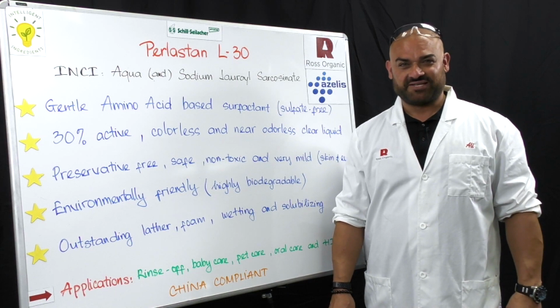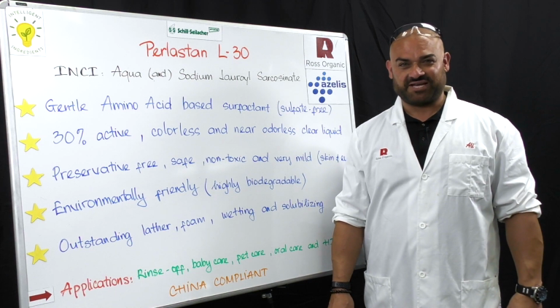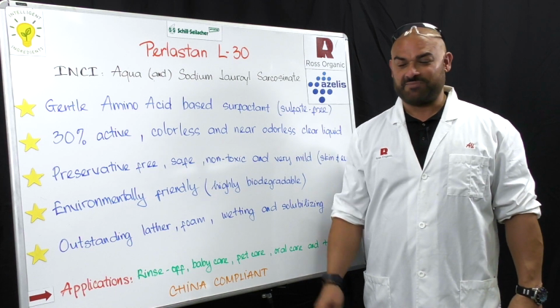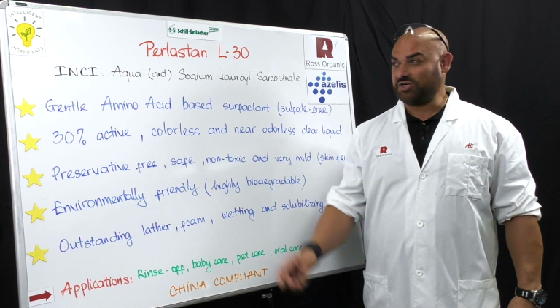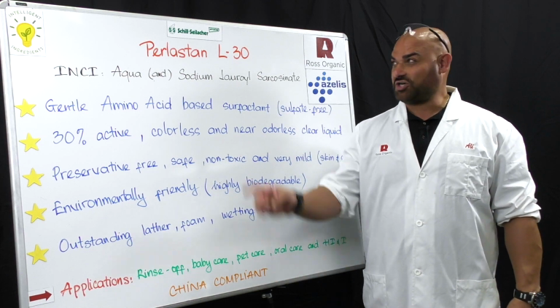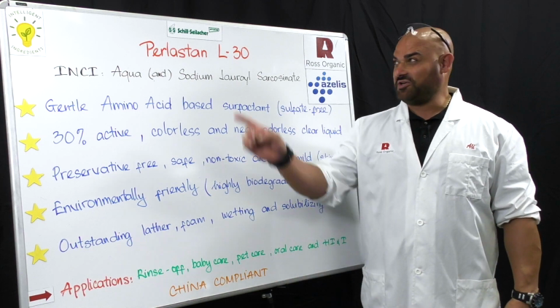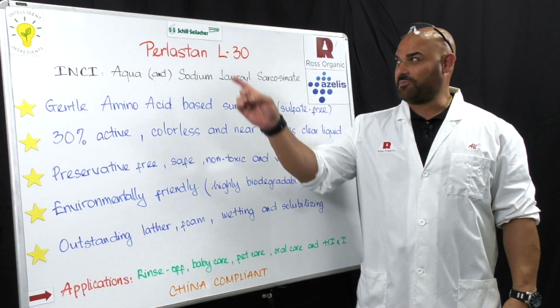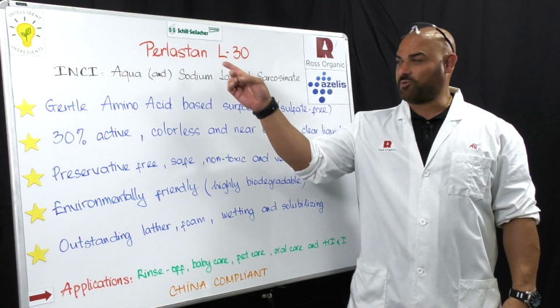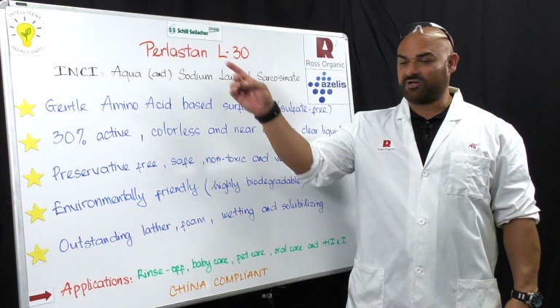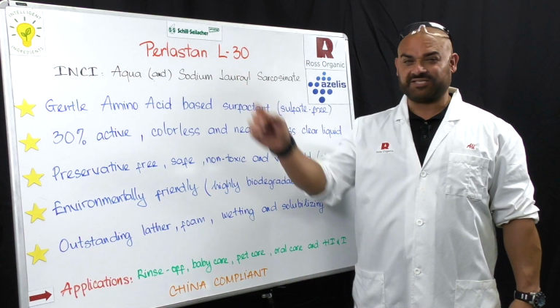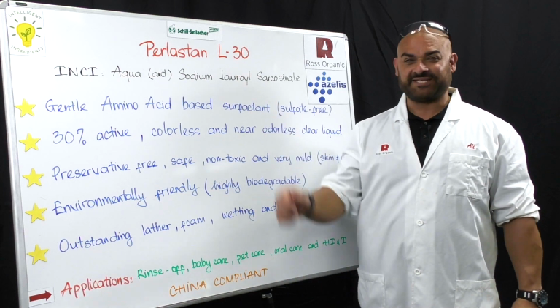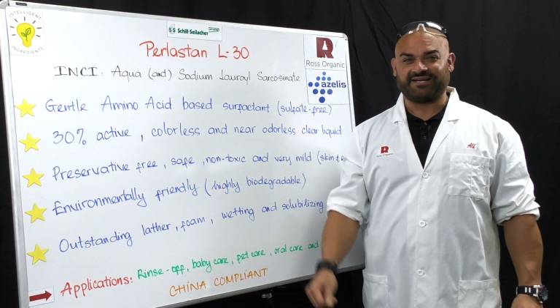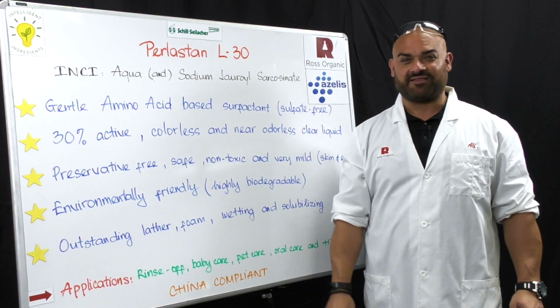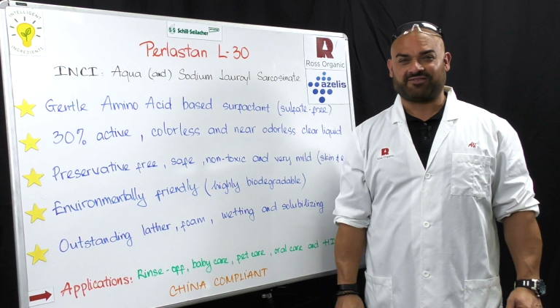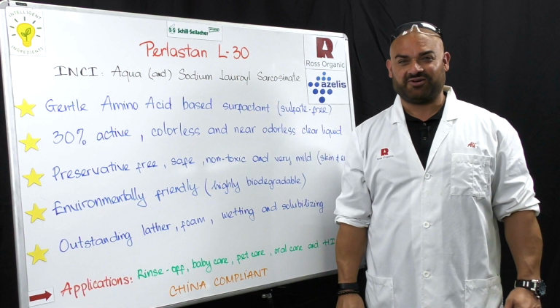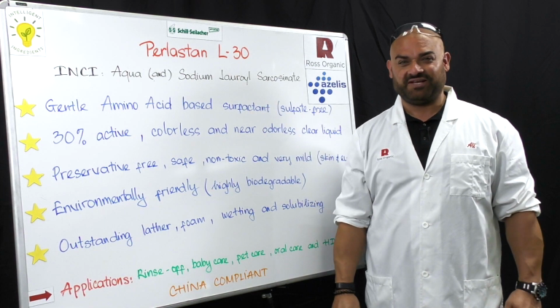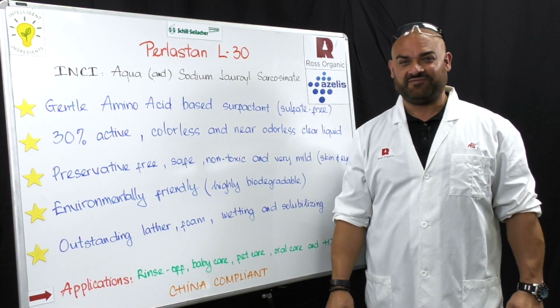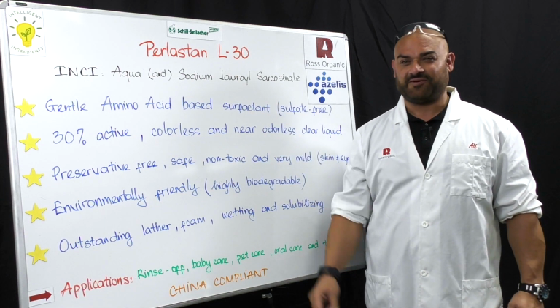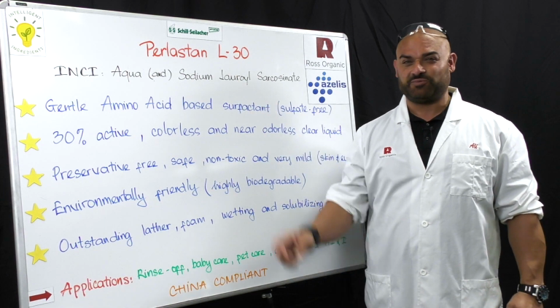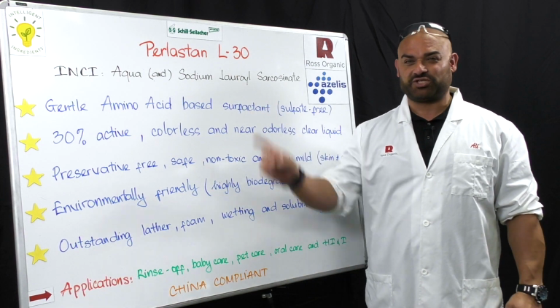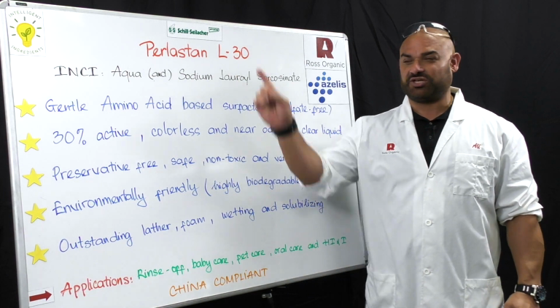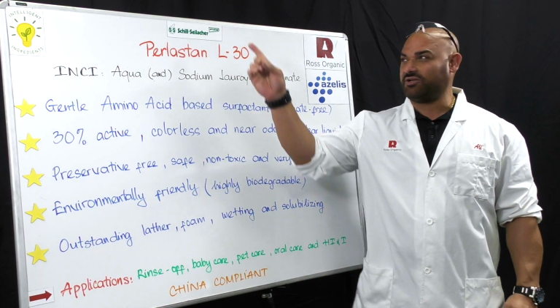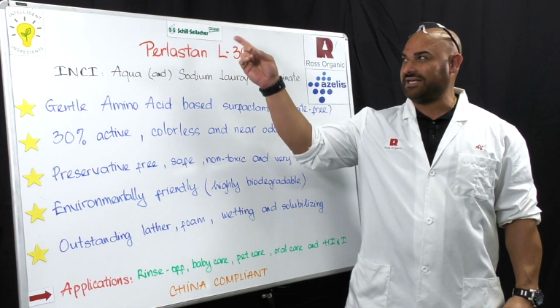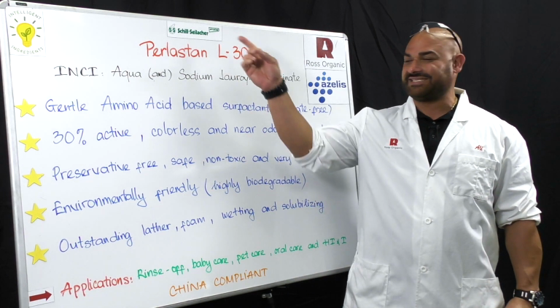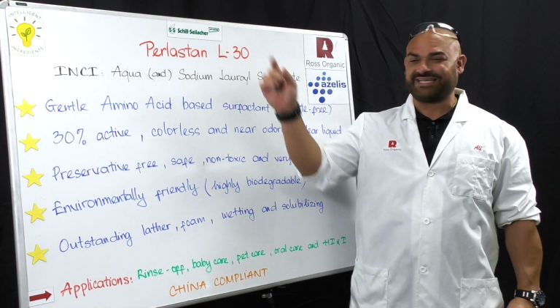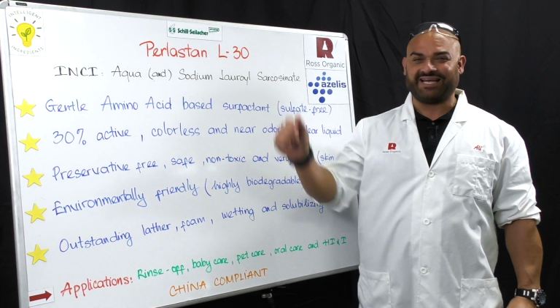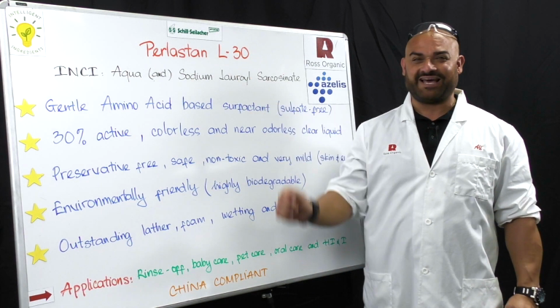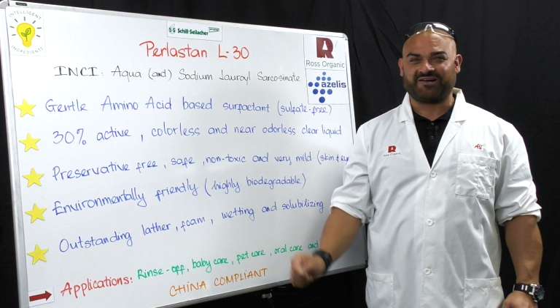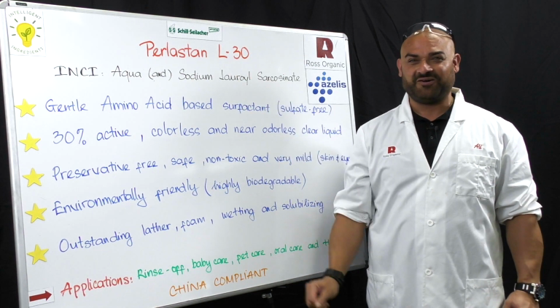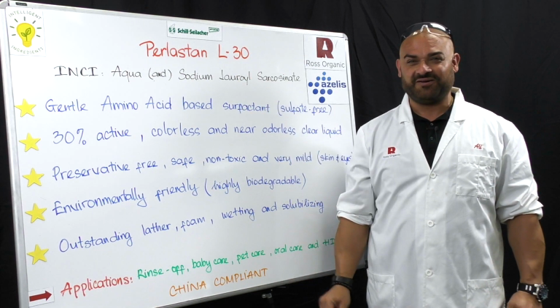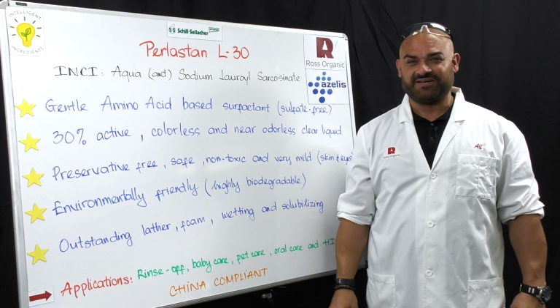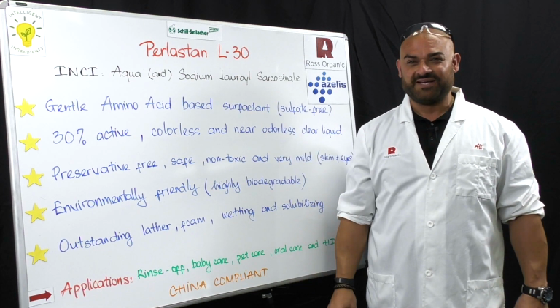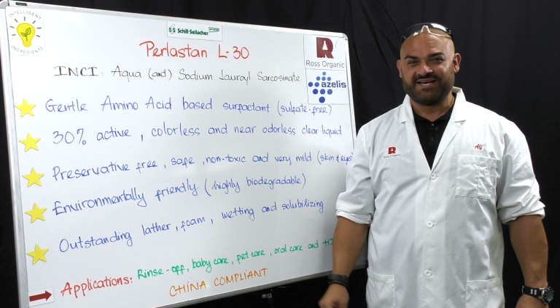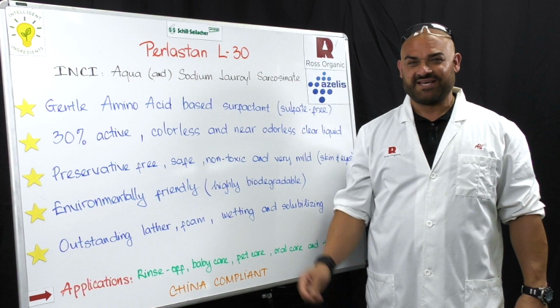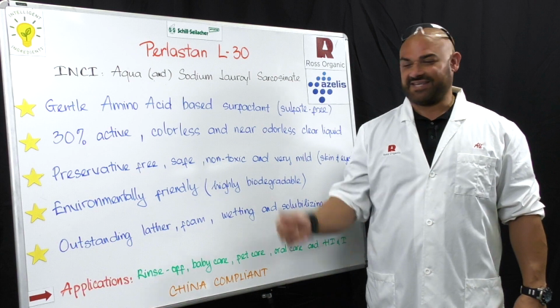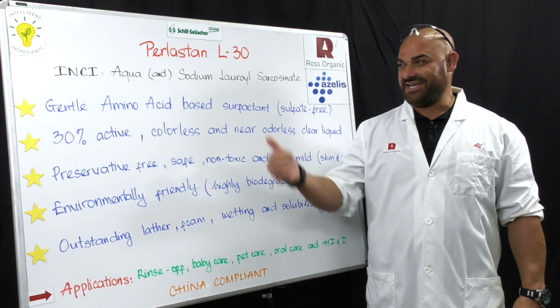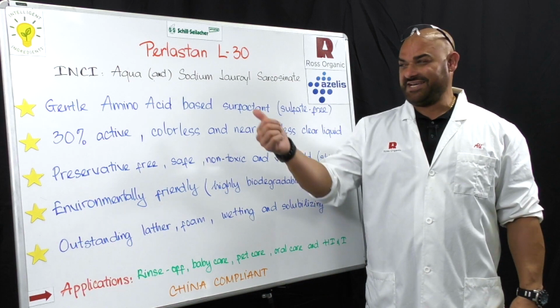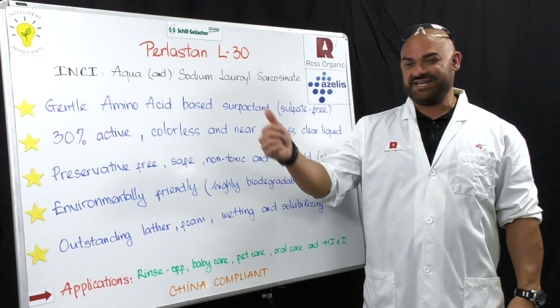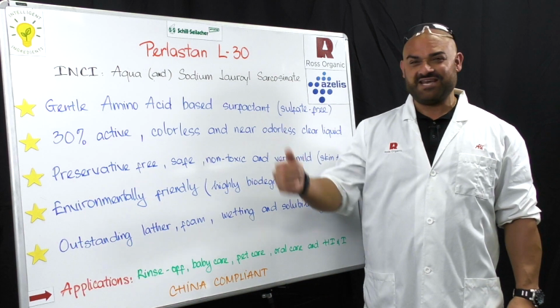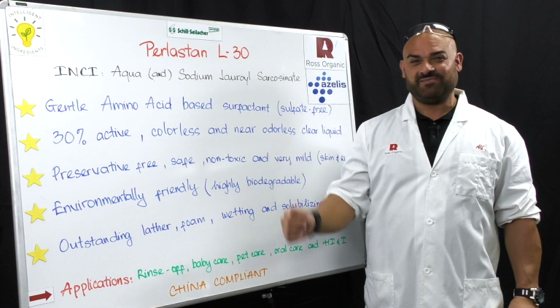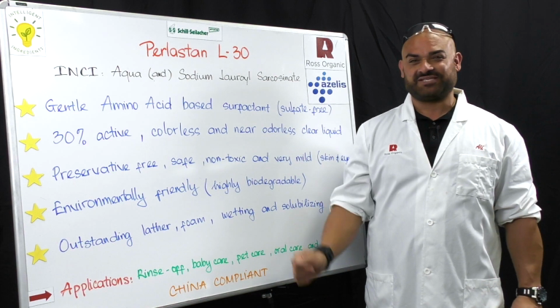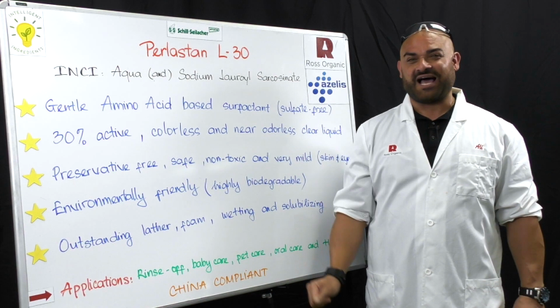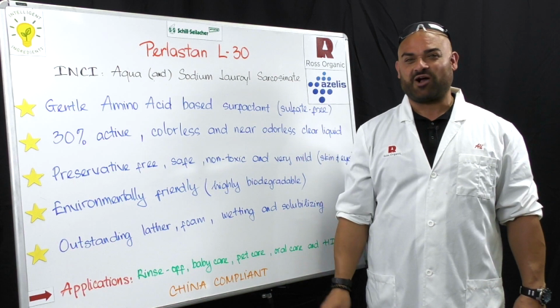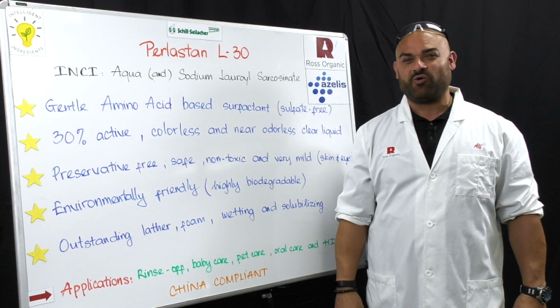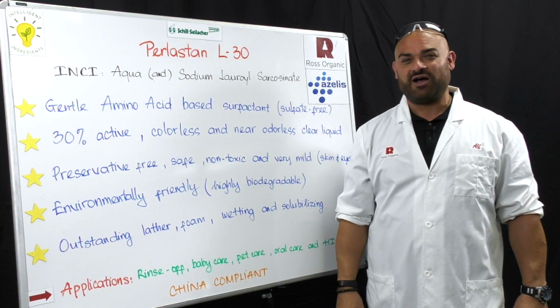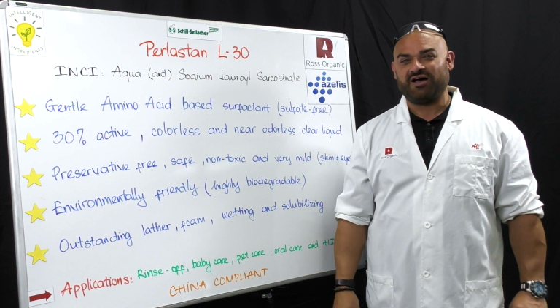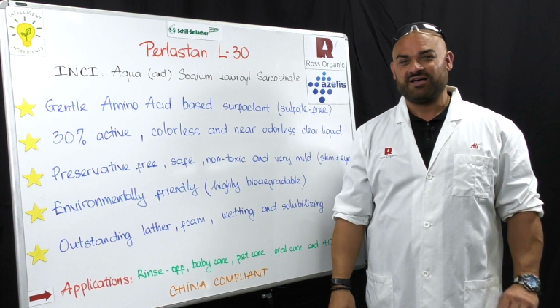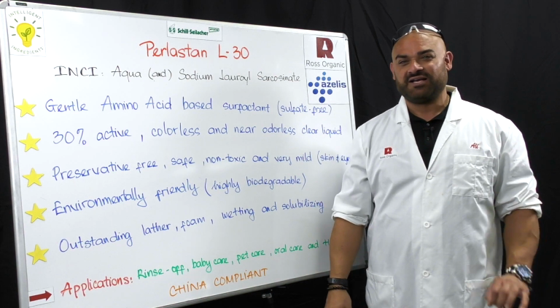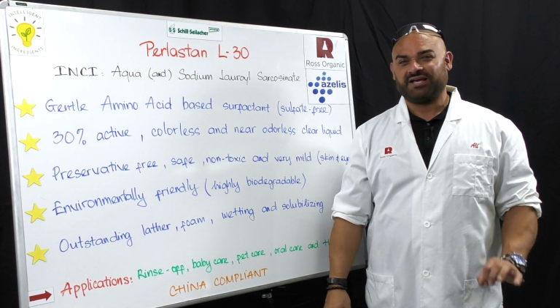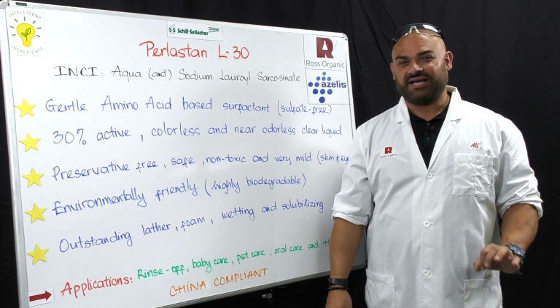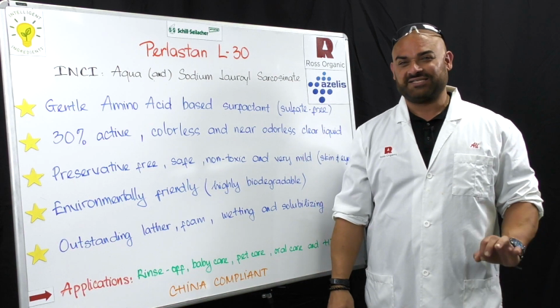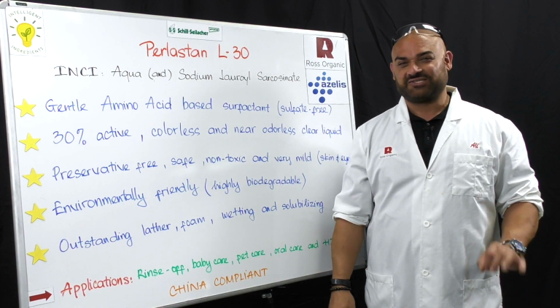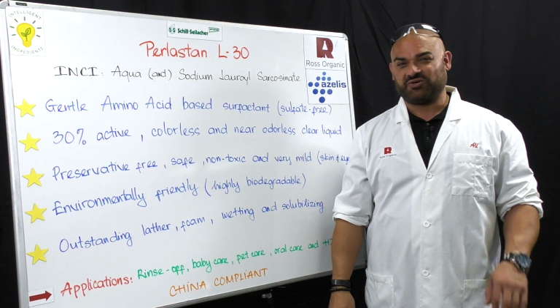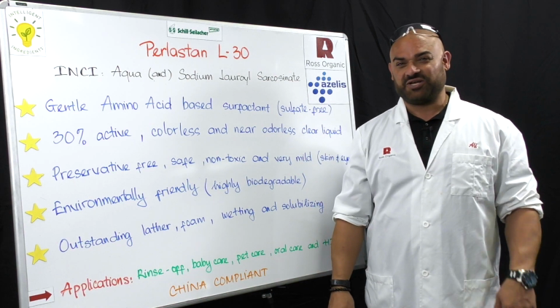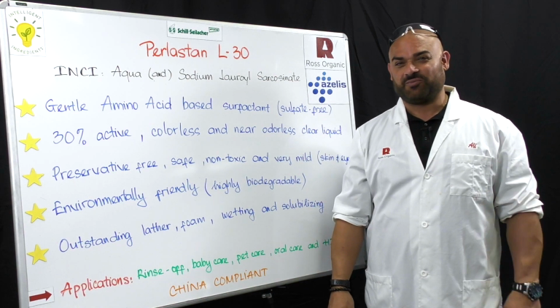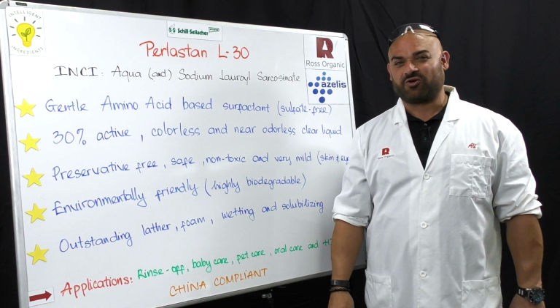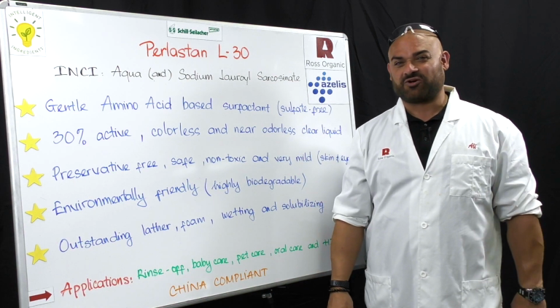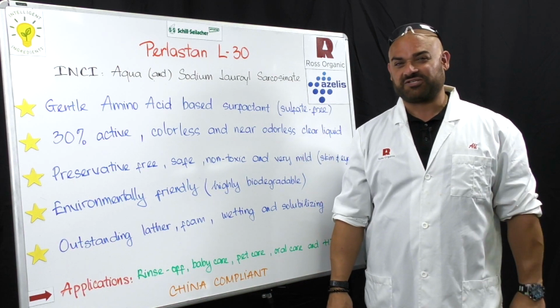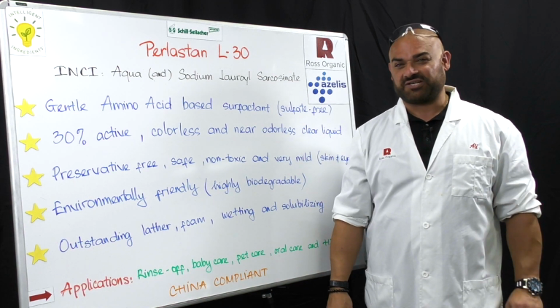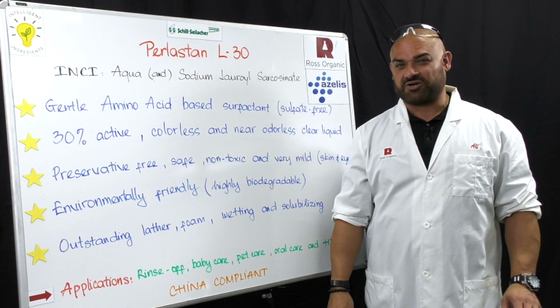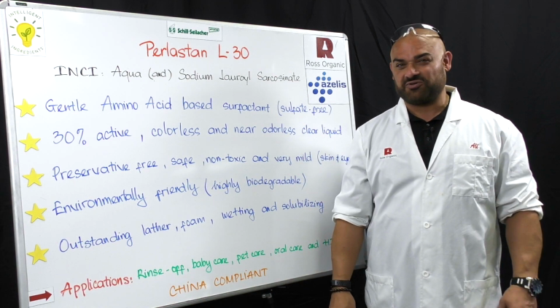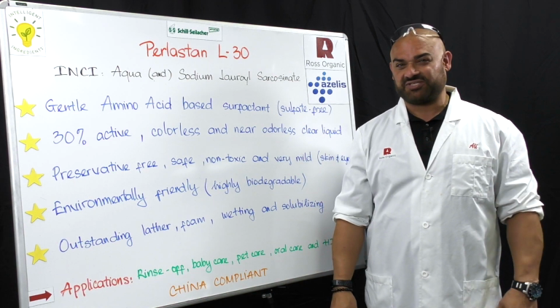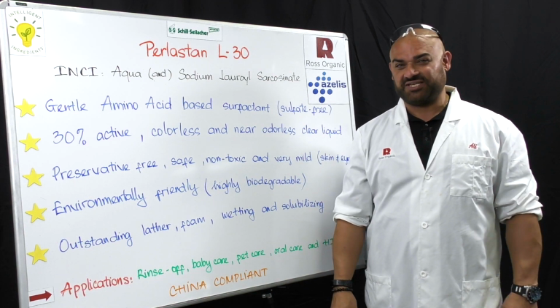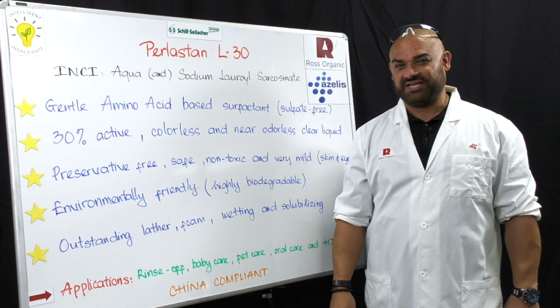Today, I'm going to show you the Perlistan L30 from Schill and Silacr. The INCI name is aqua and sodium lauryl sarcosinate.